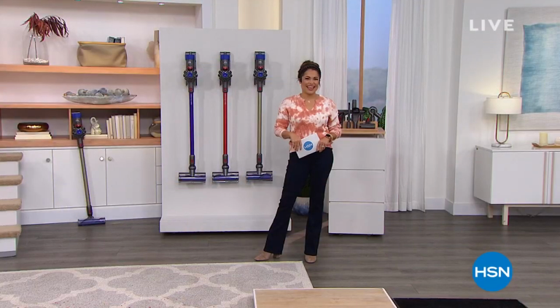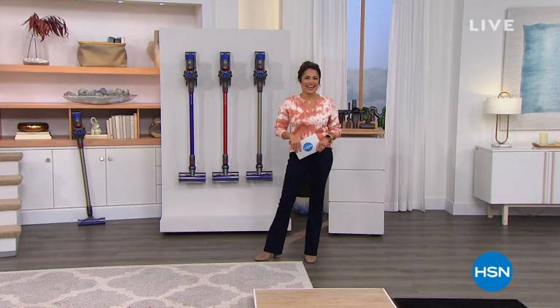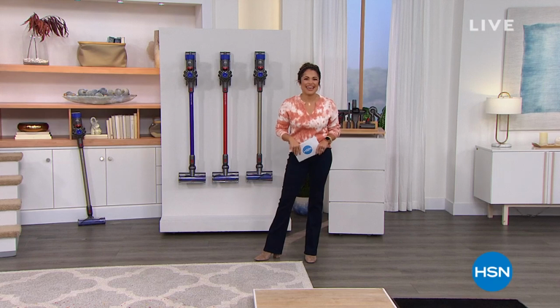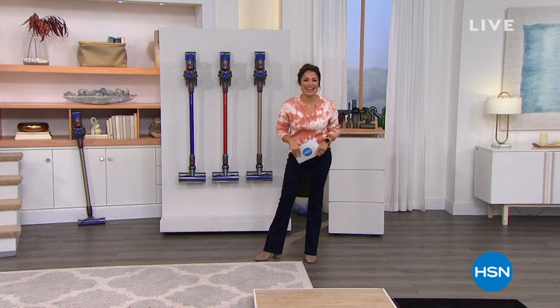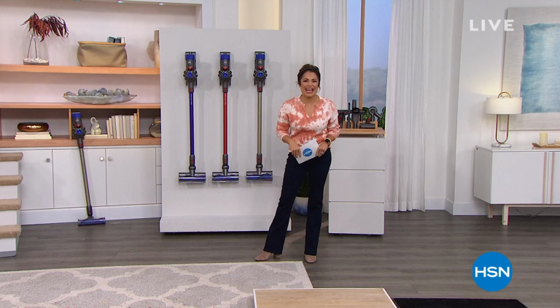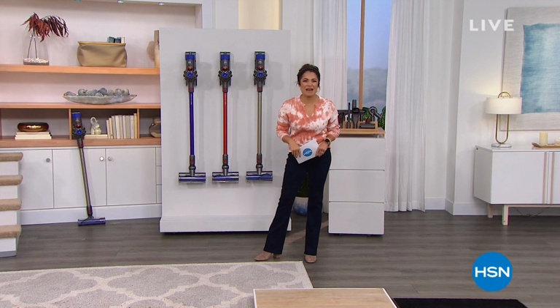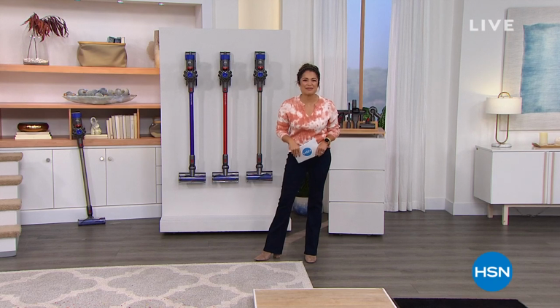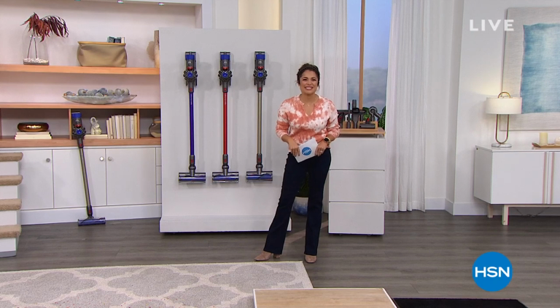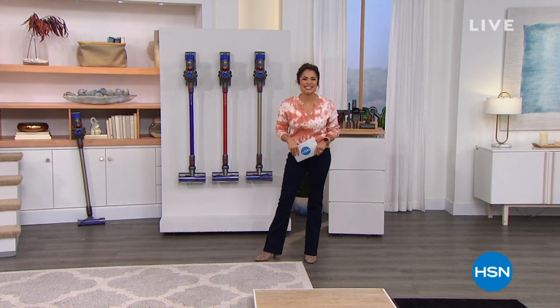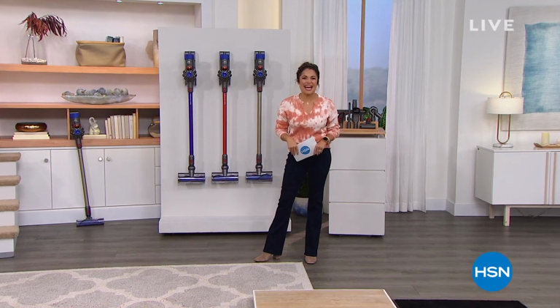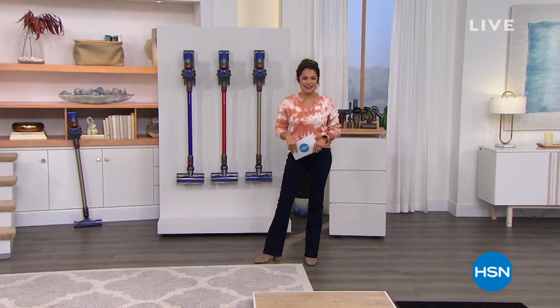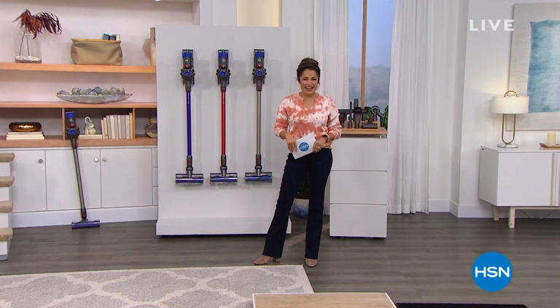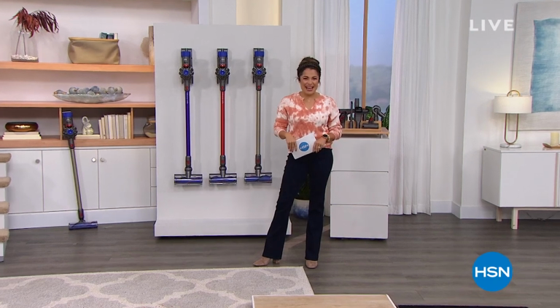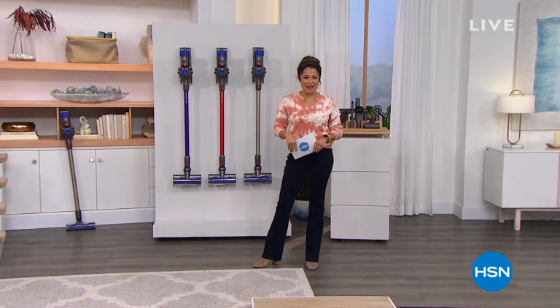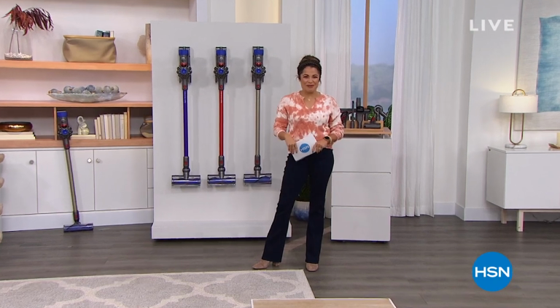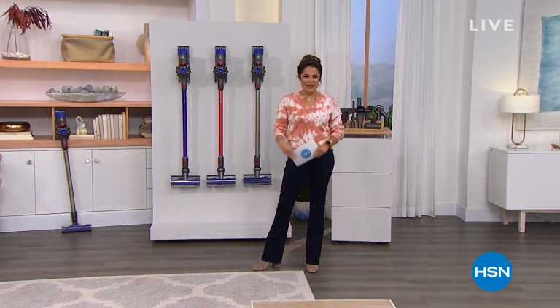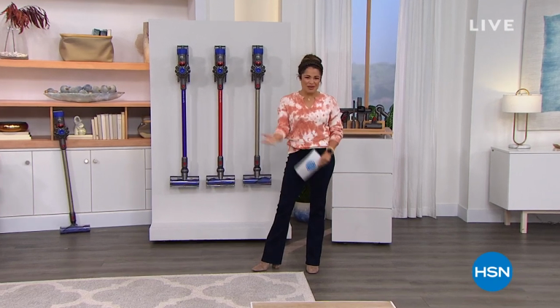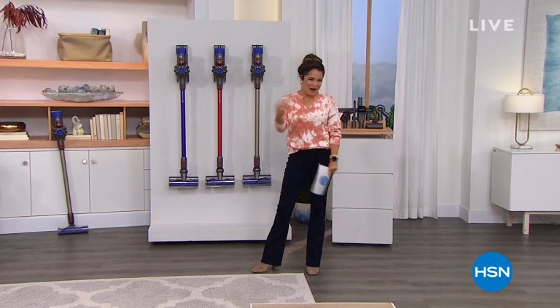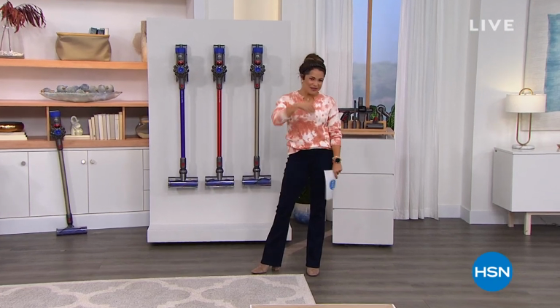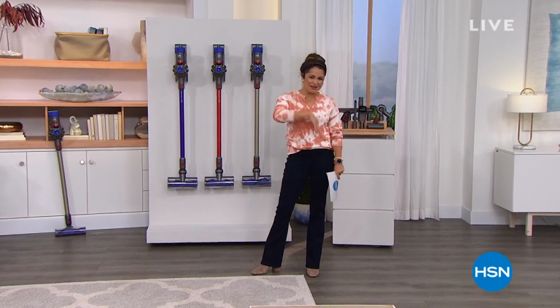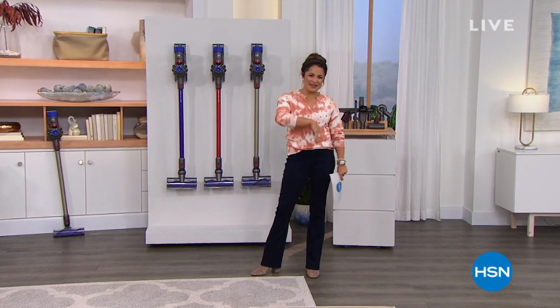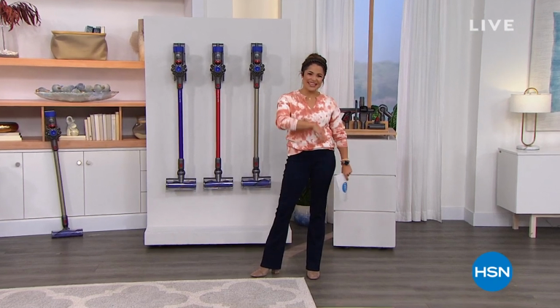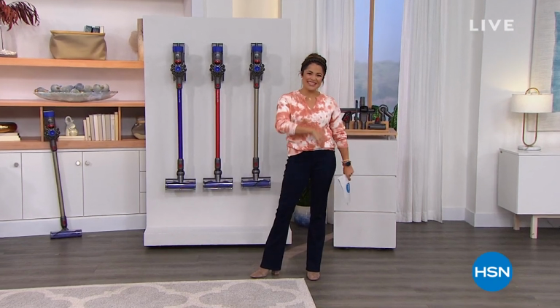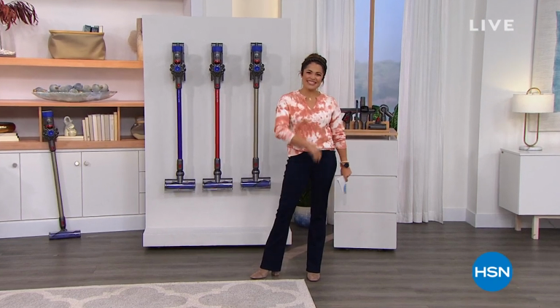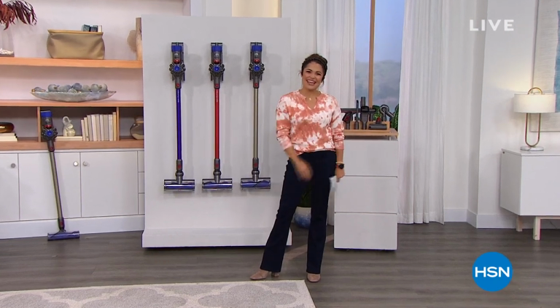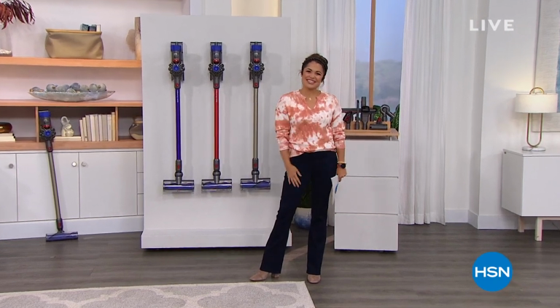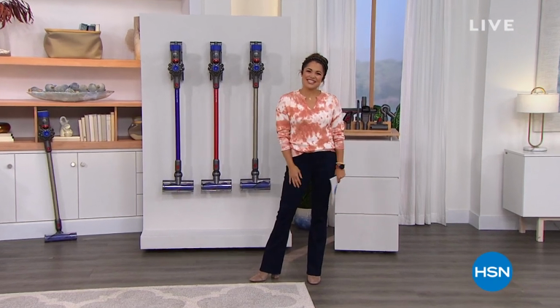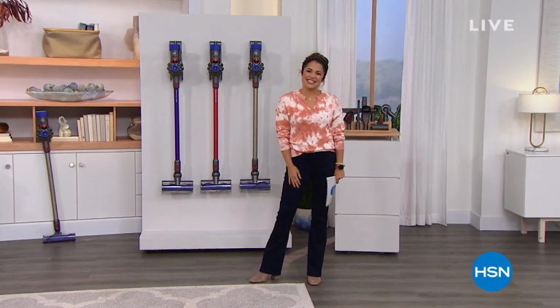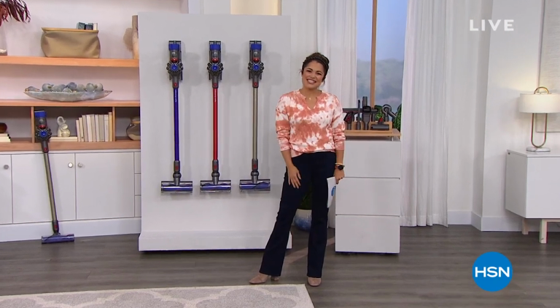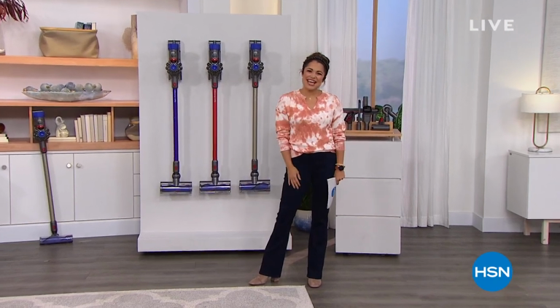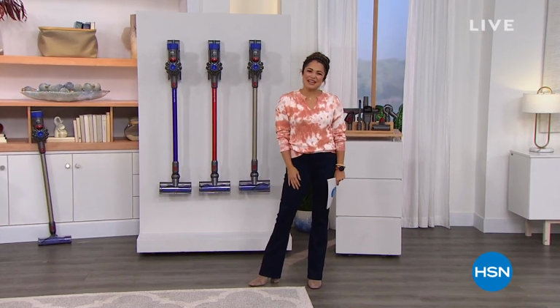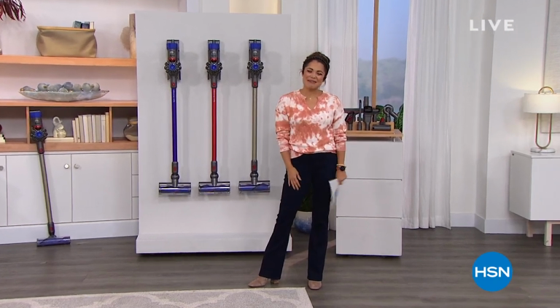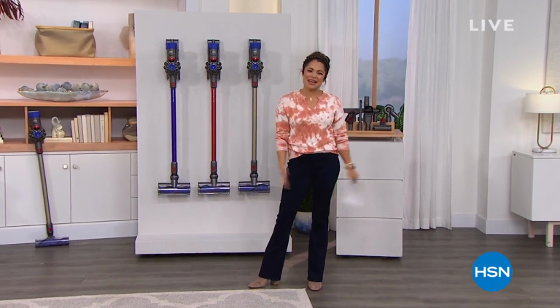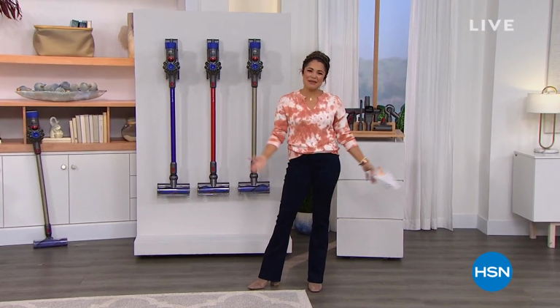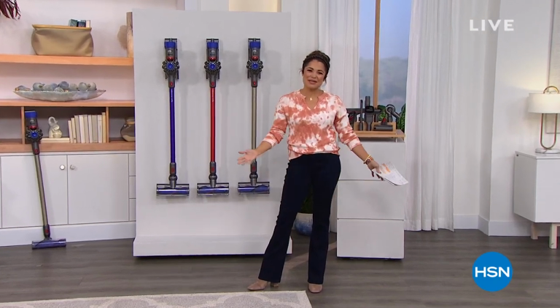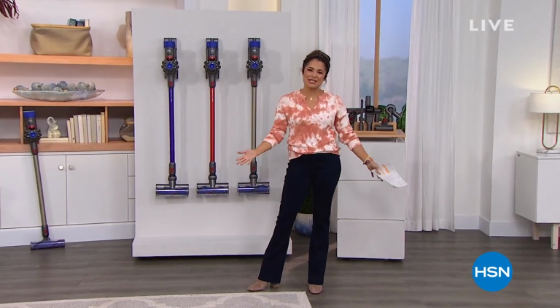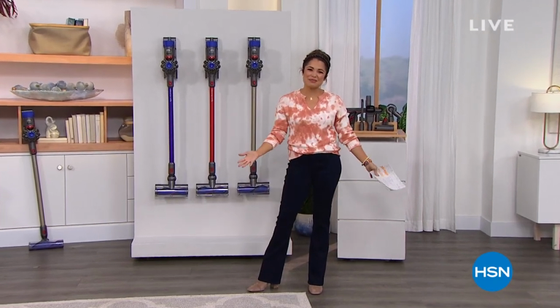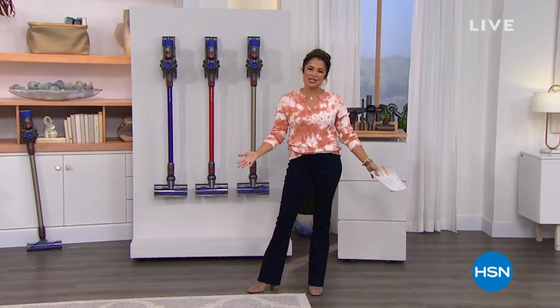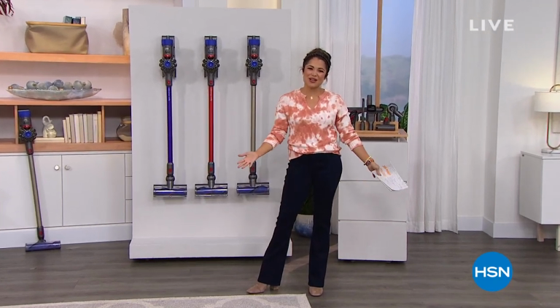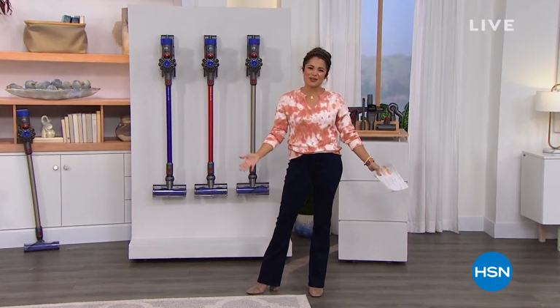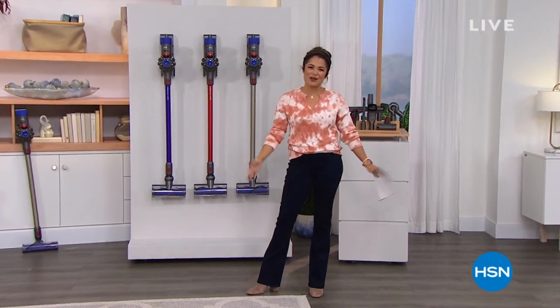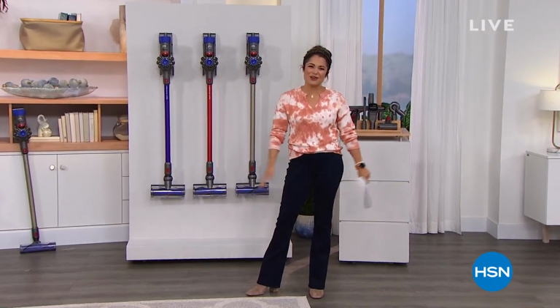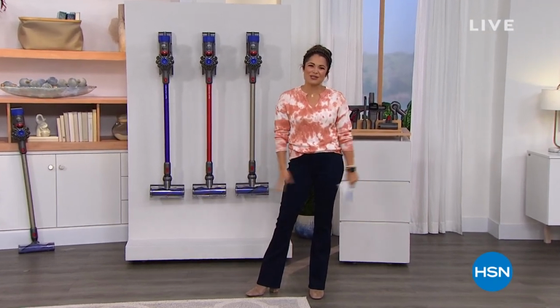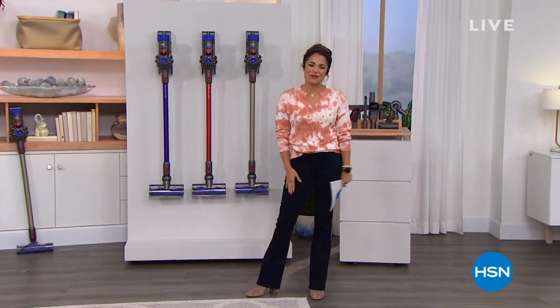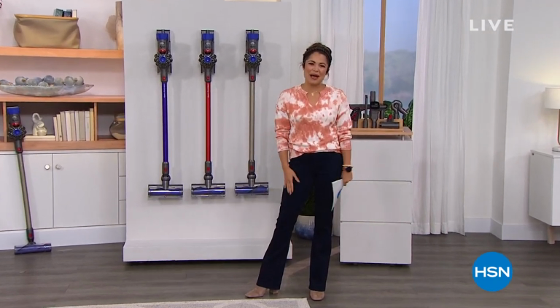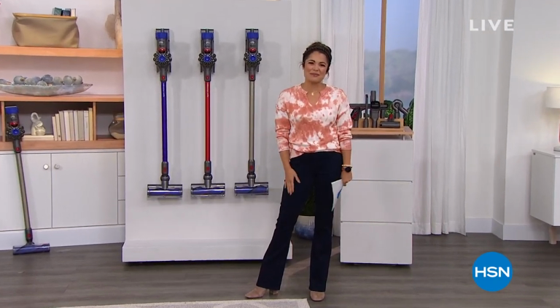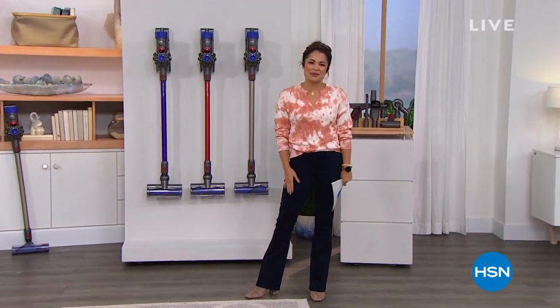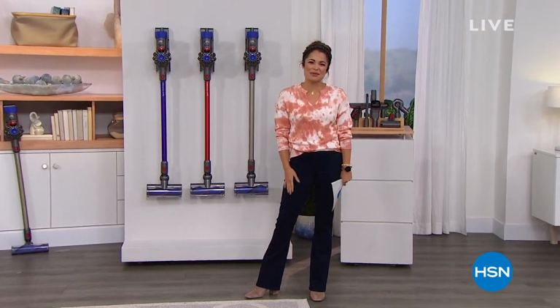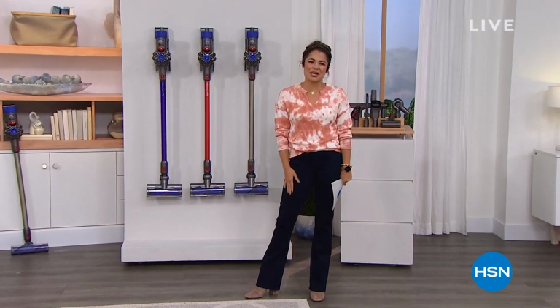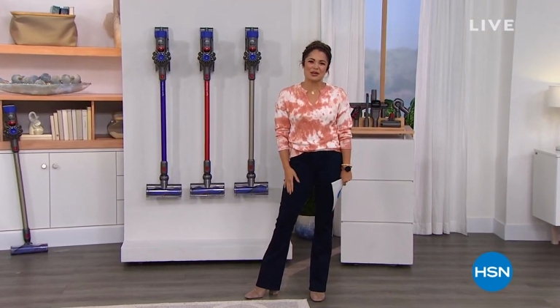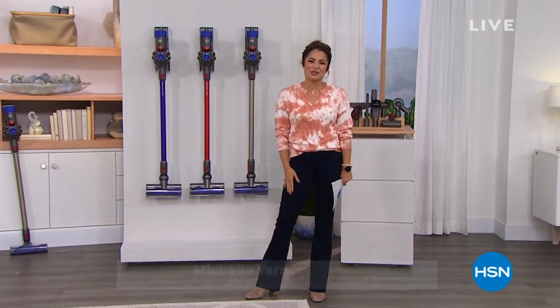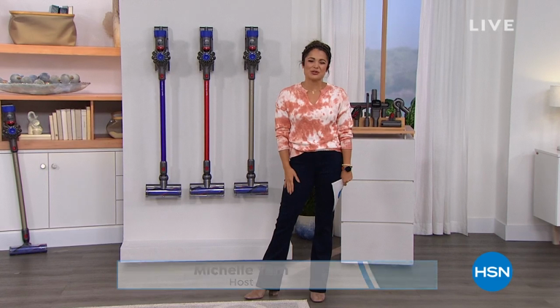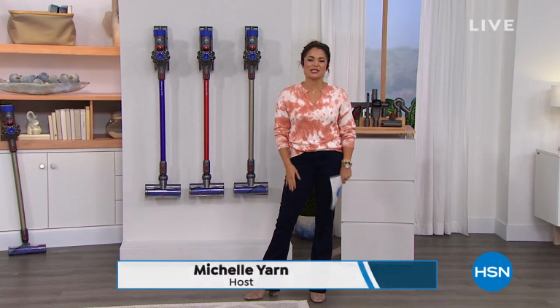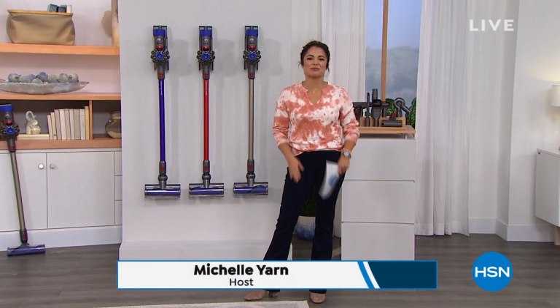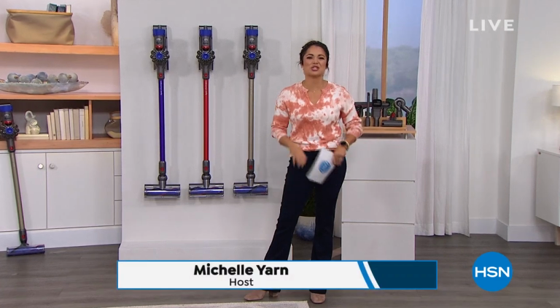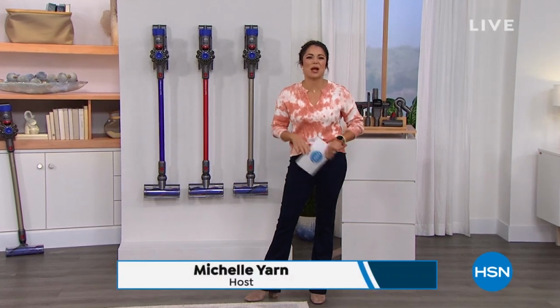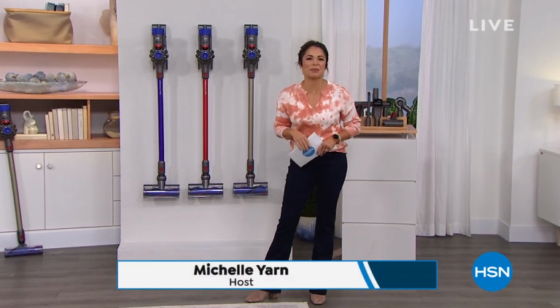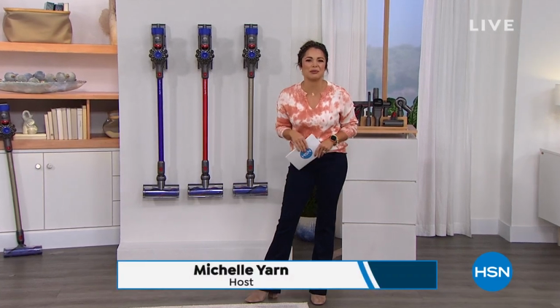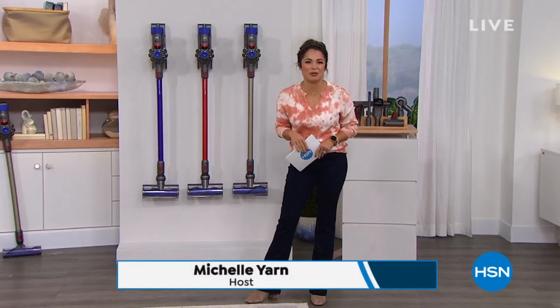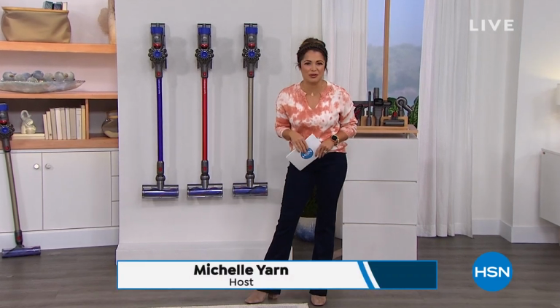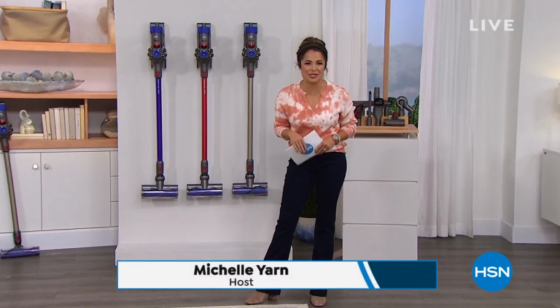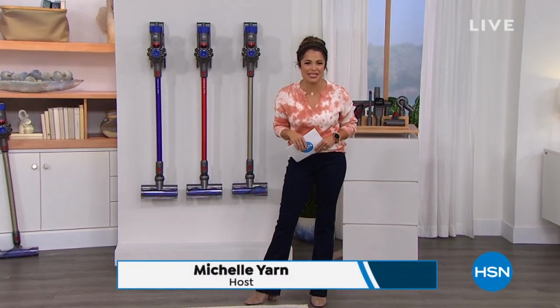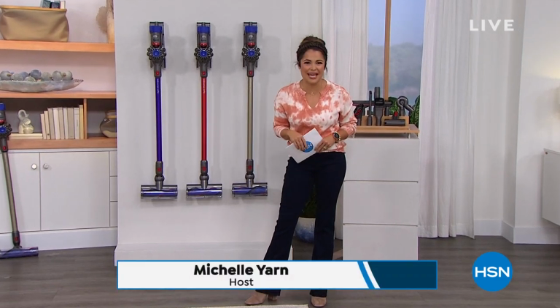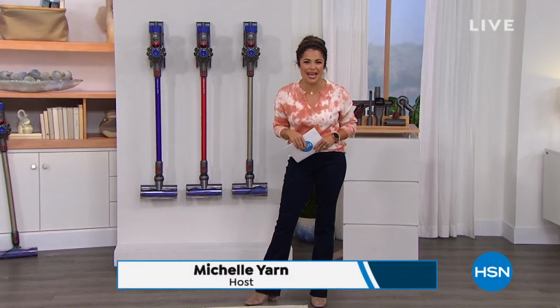Hey, happy Saturday, everybody. Welcome in to HSN. My name is Michelle Yarn. So happy to be here doing some shopping with you today.